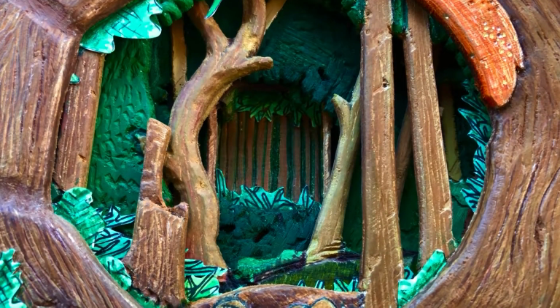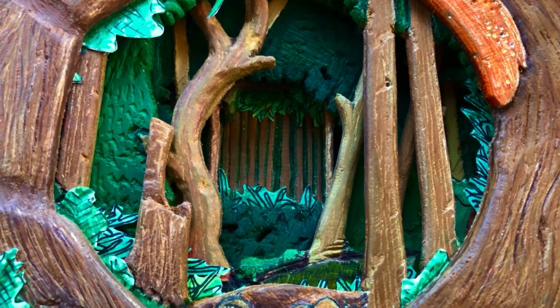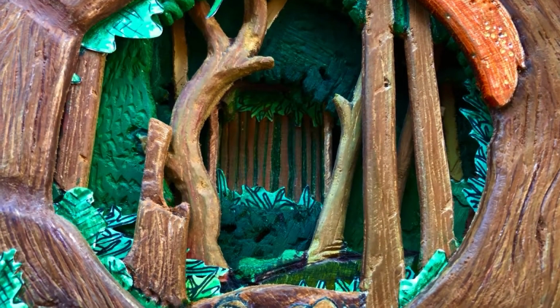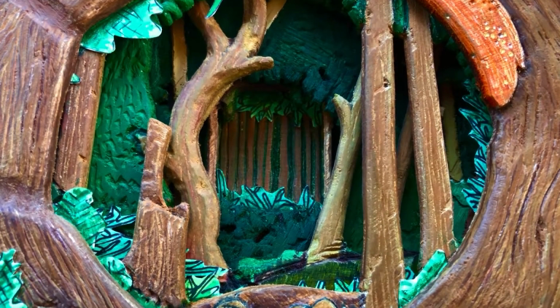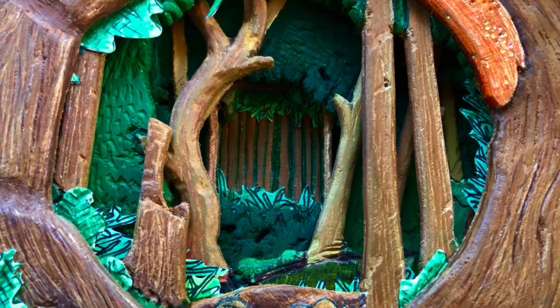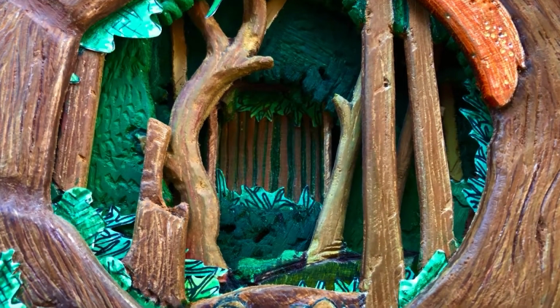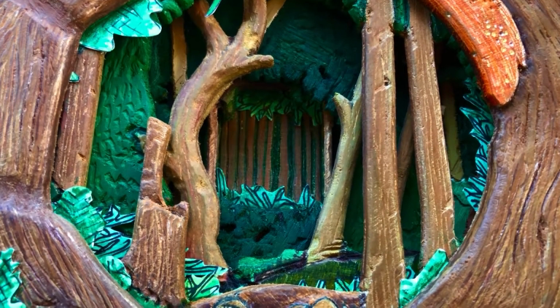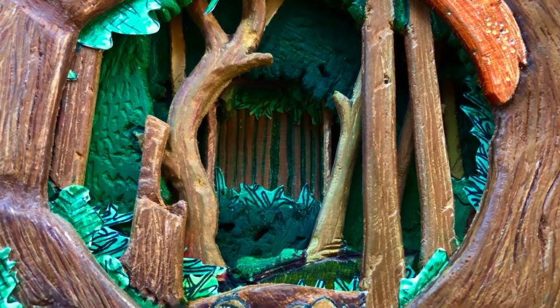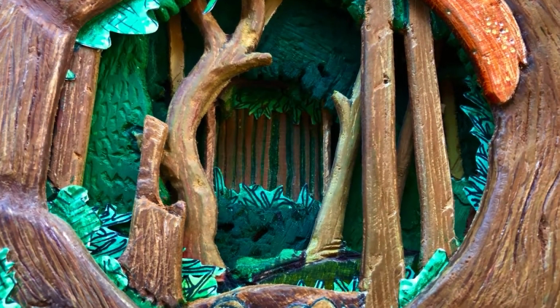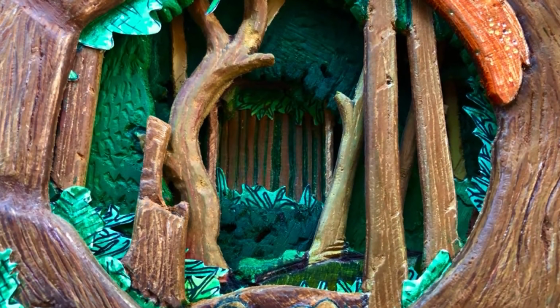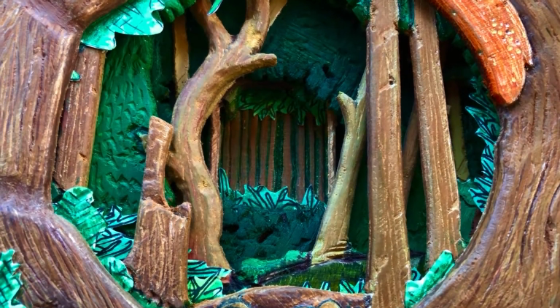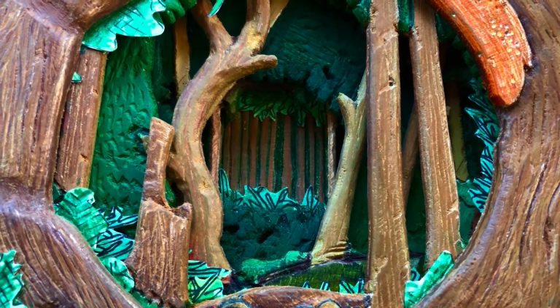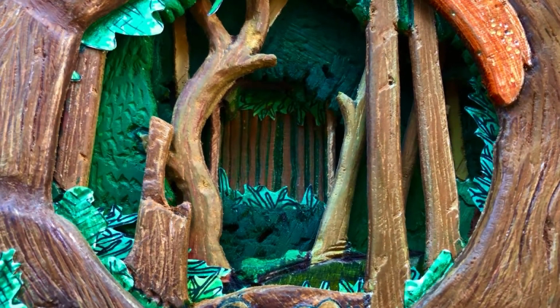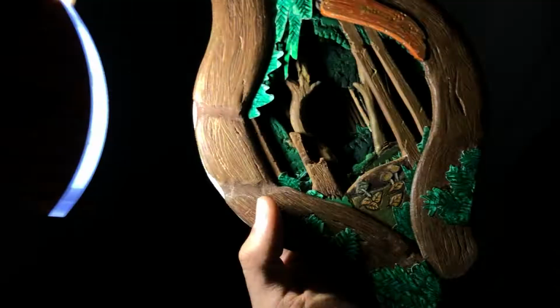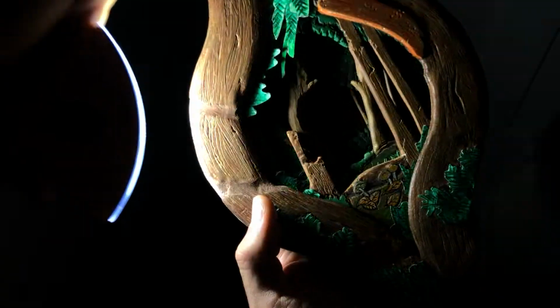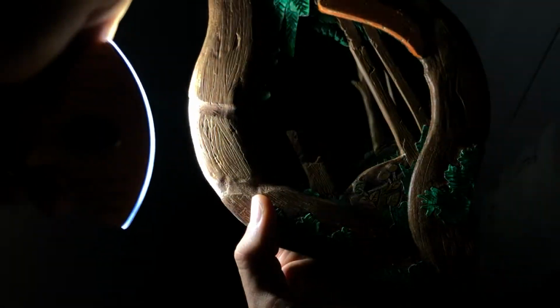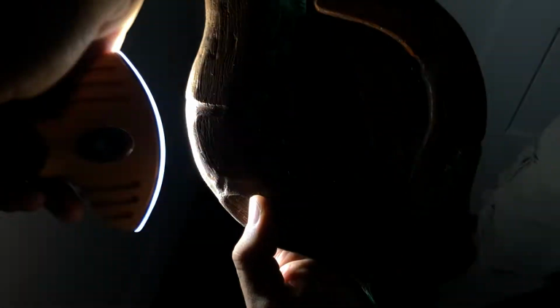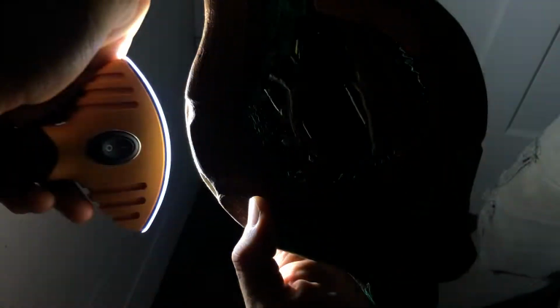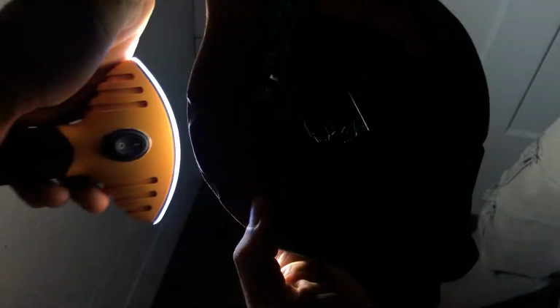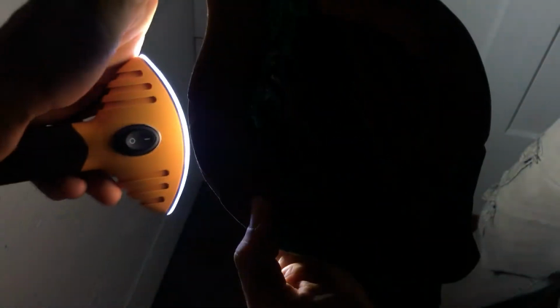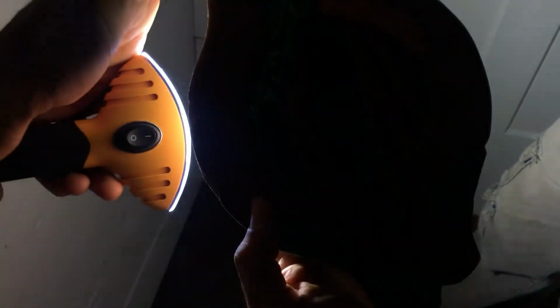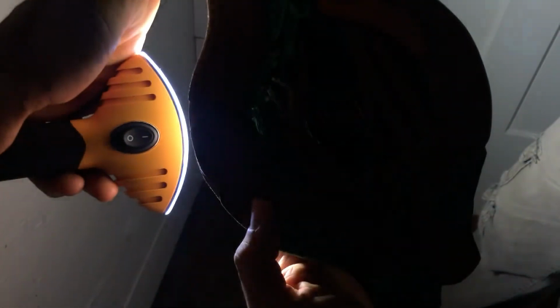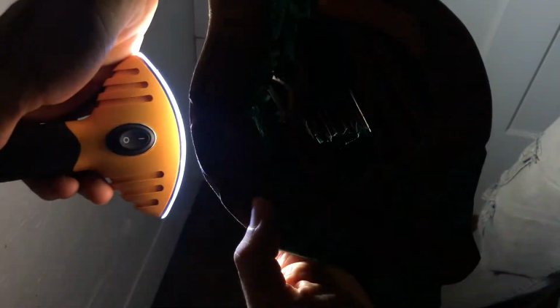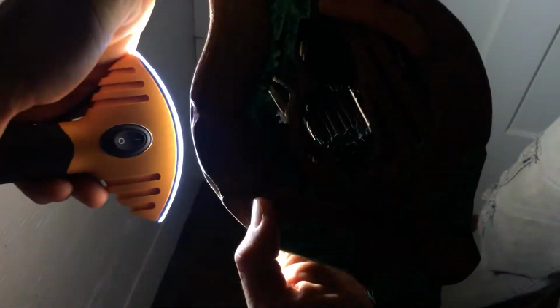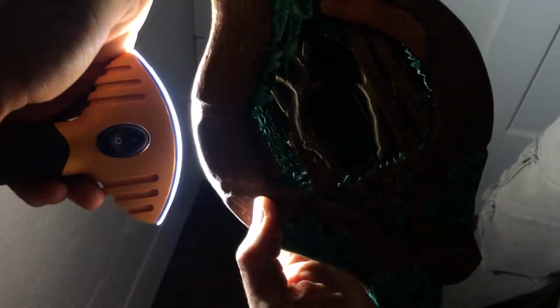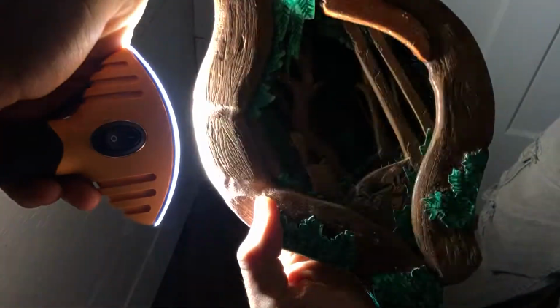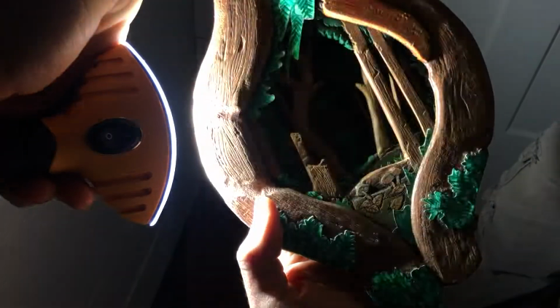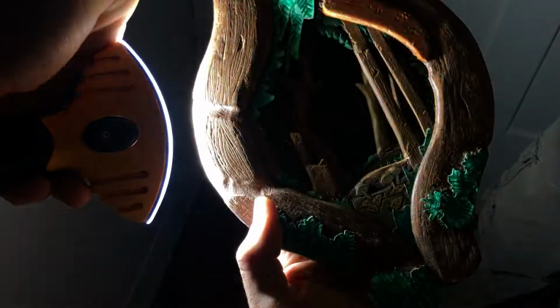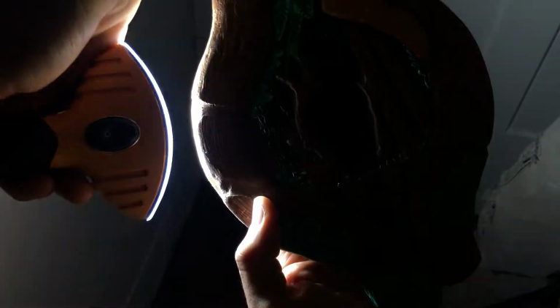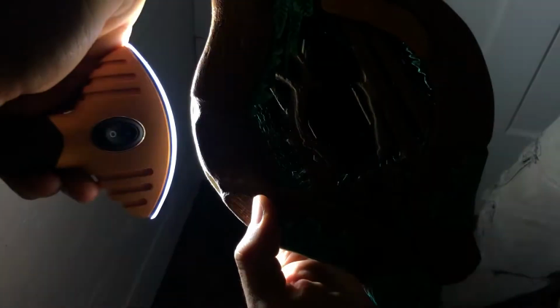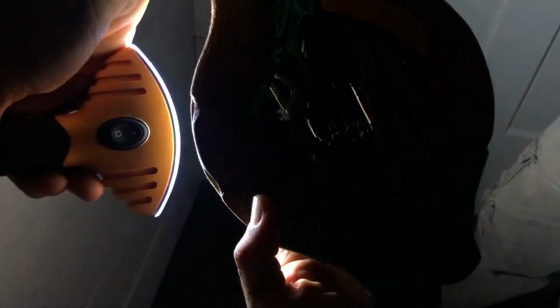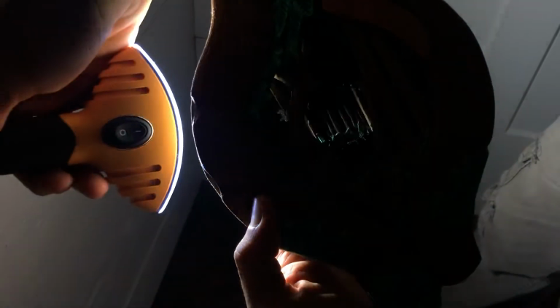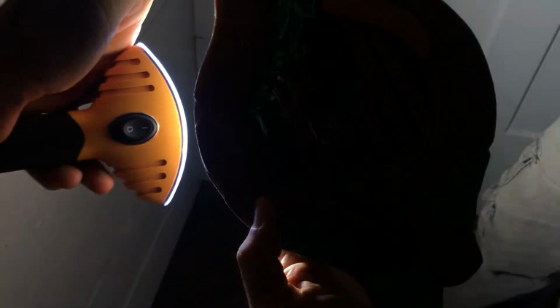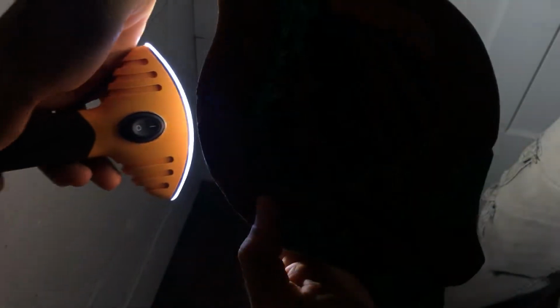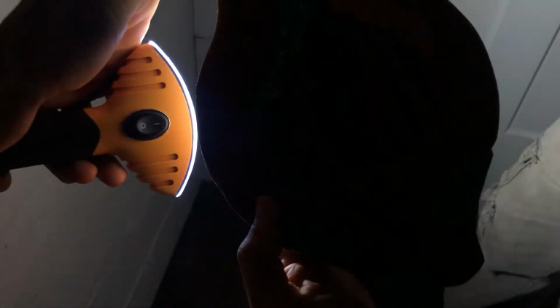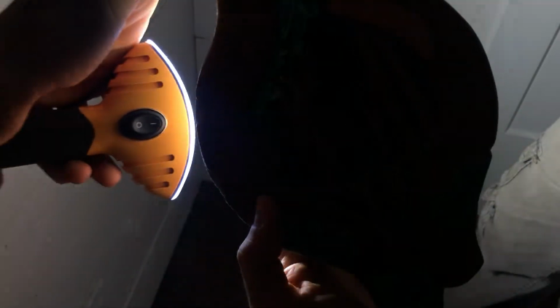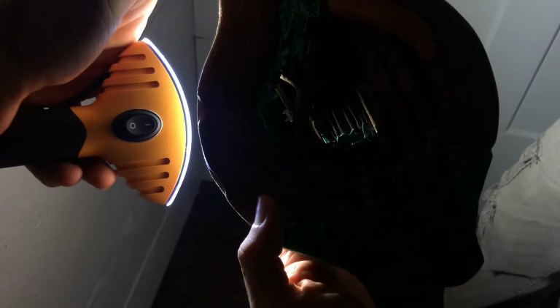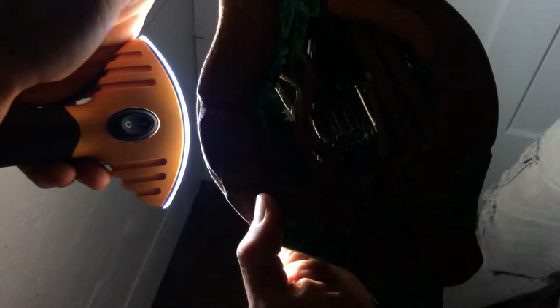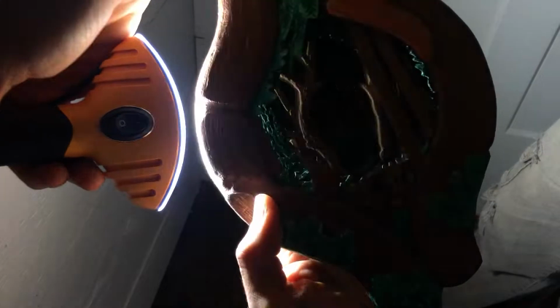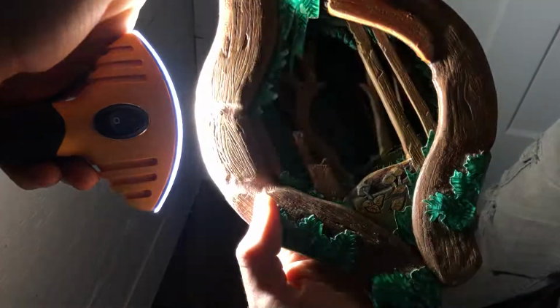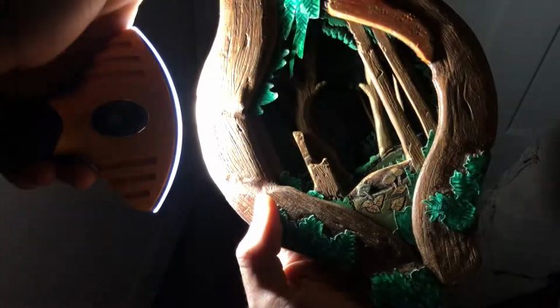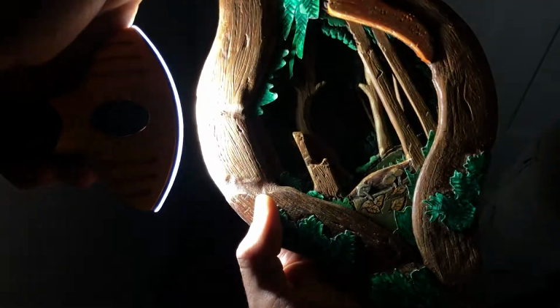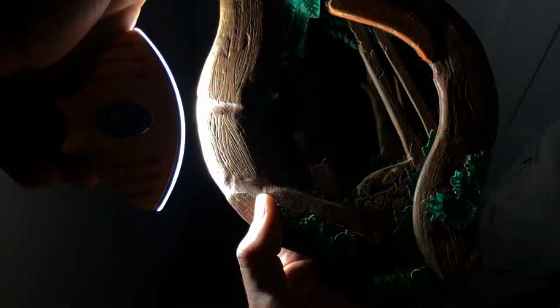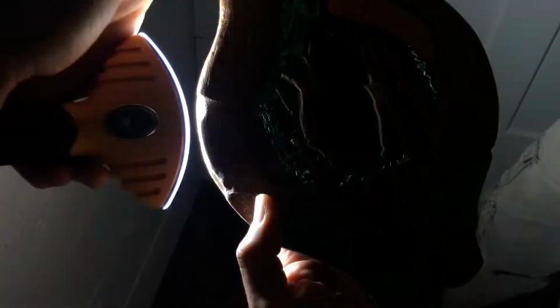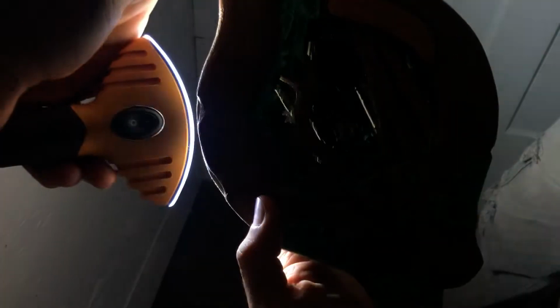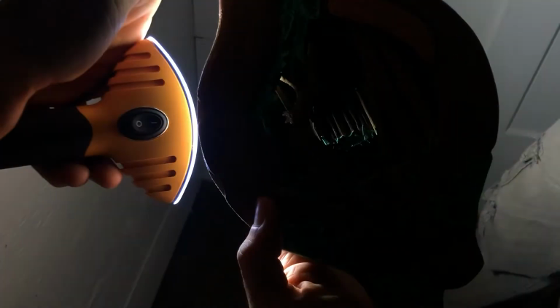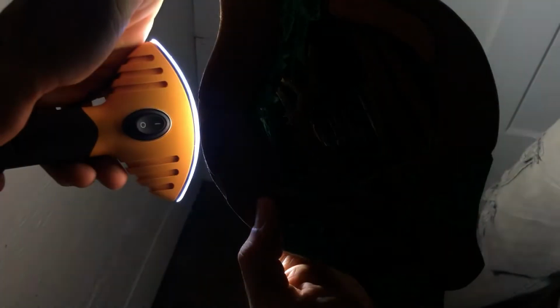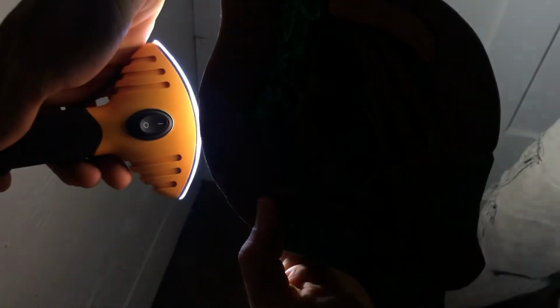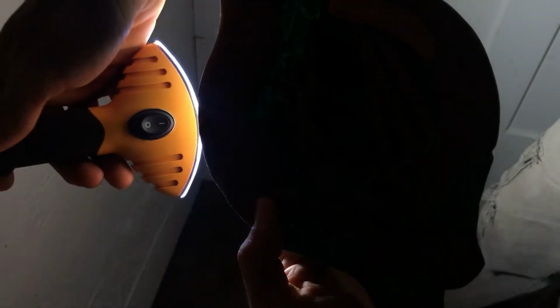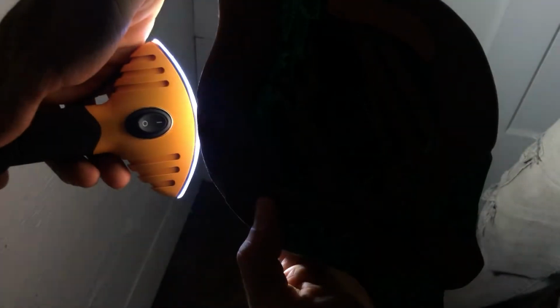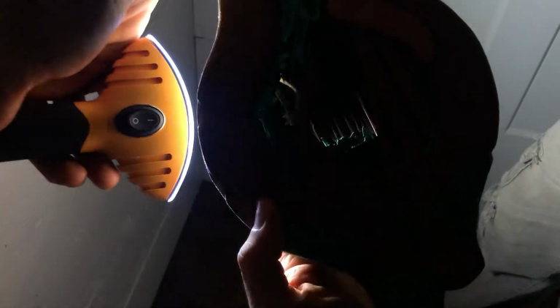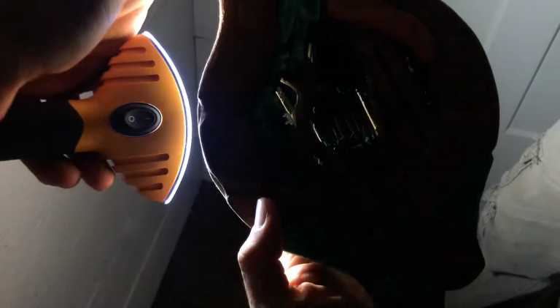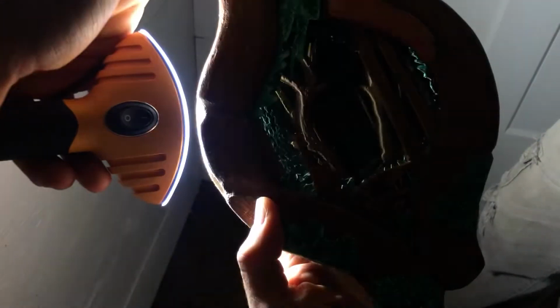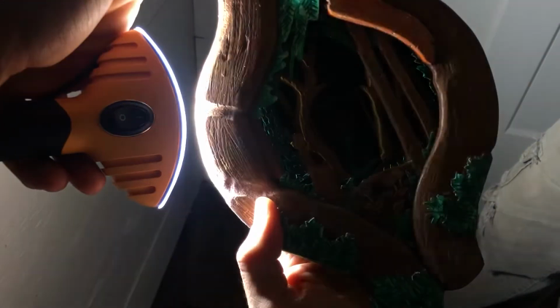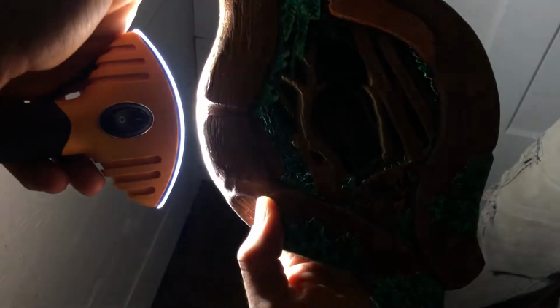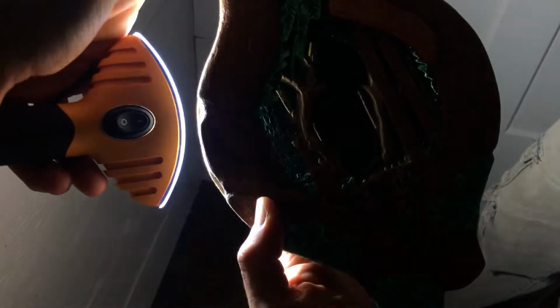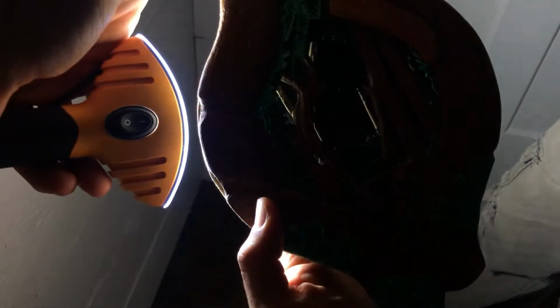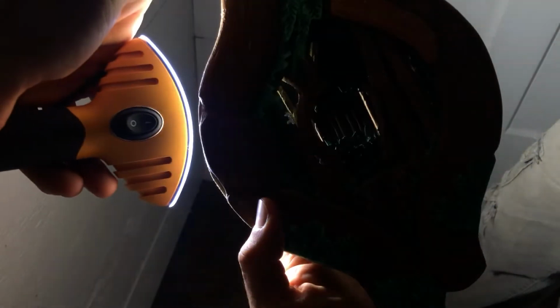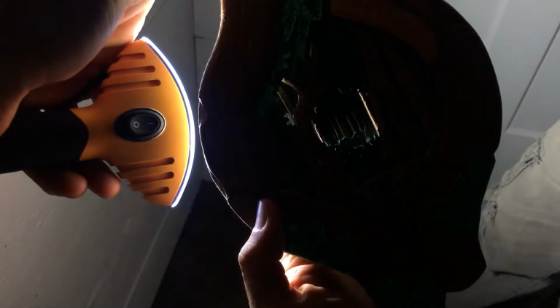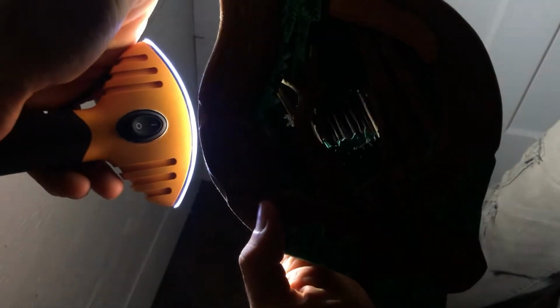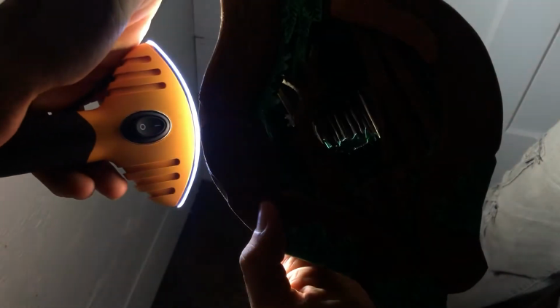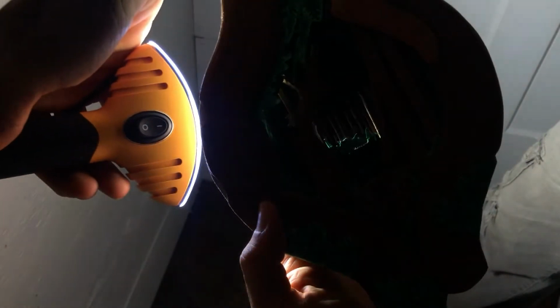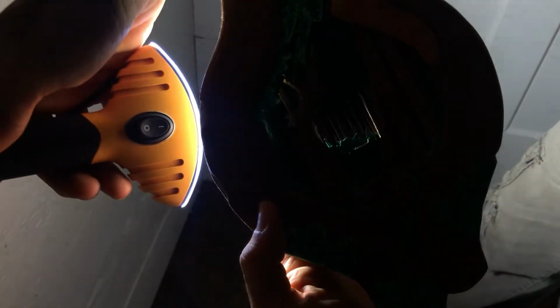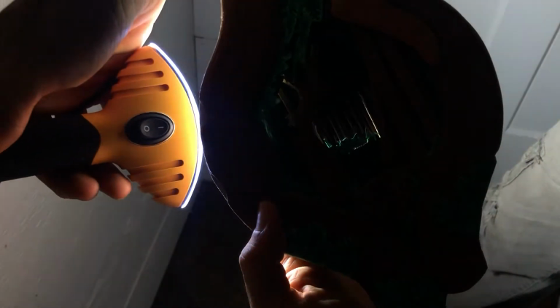I decided to make space between each layer so that I could later incorporate some kind of lighting into the design.